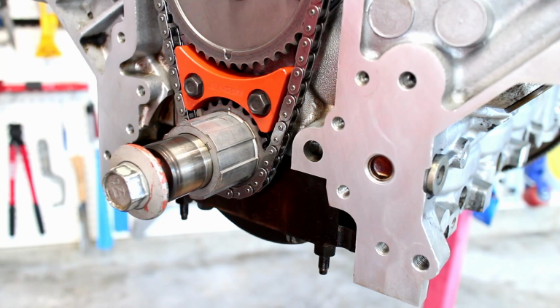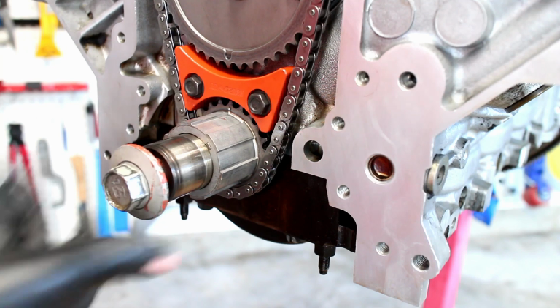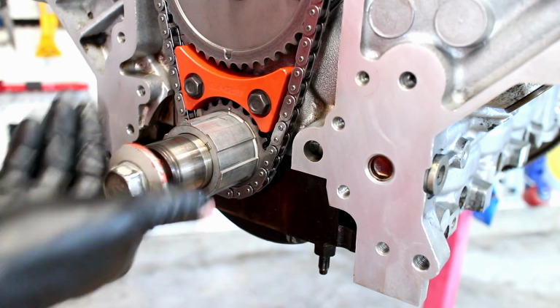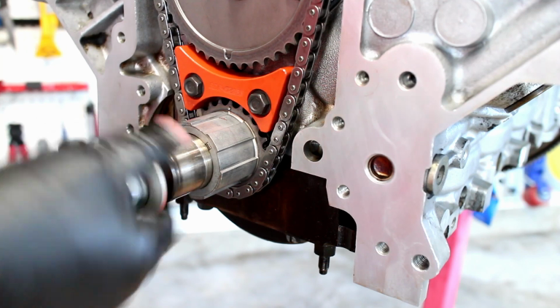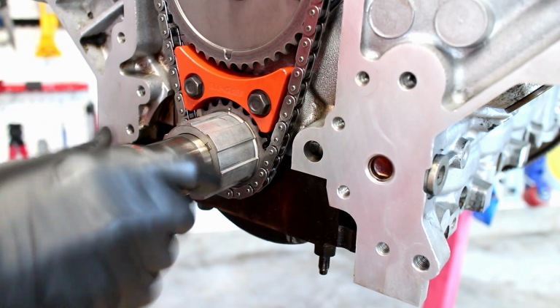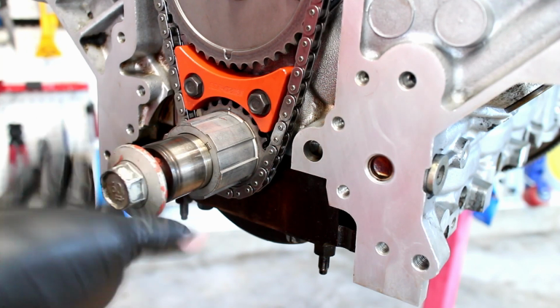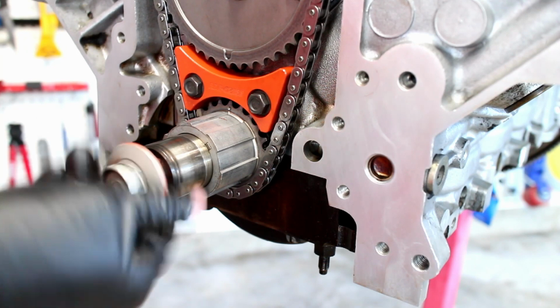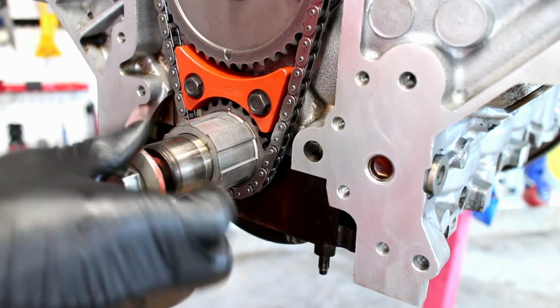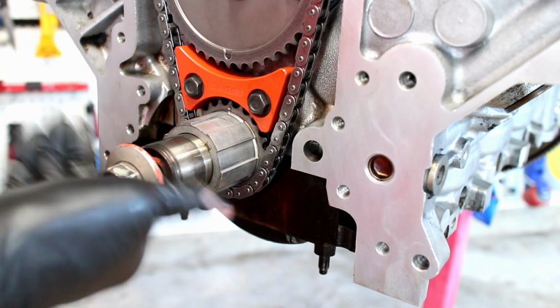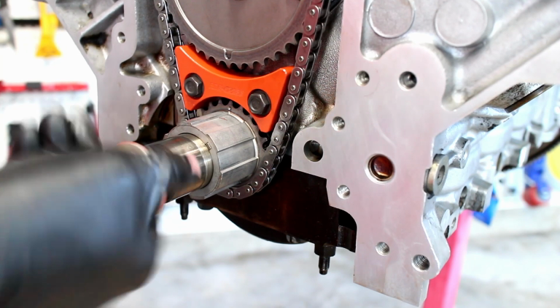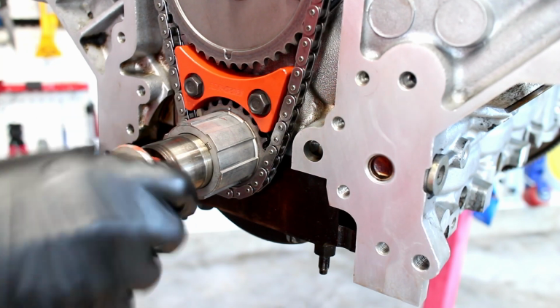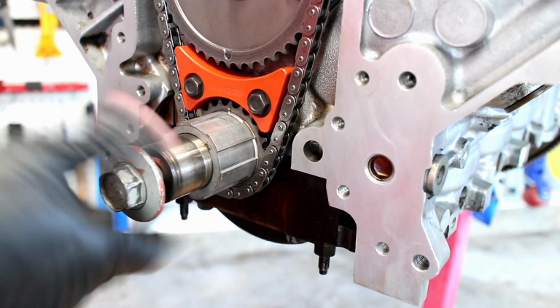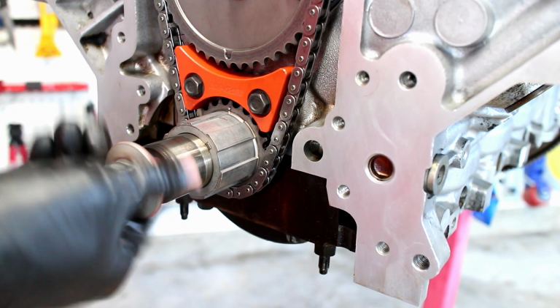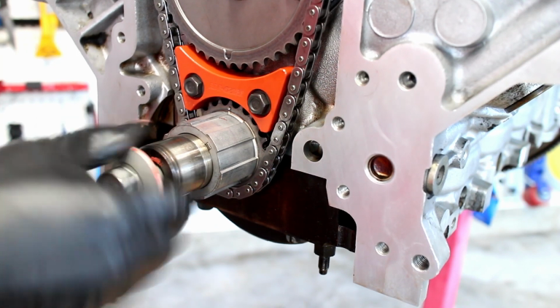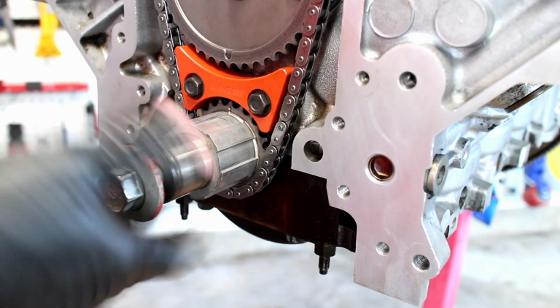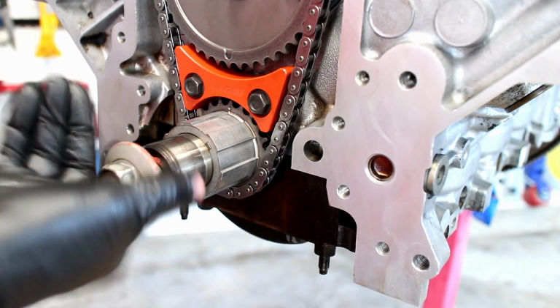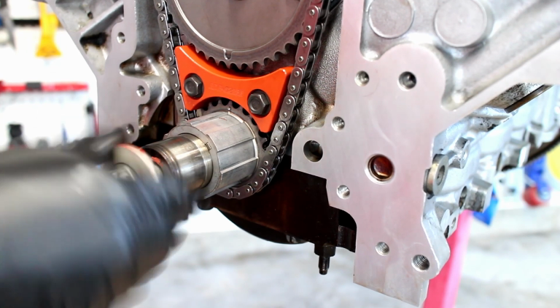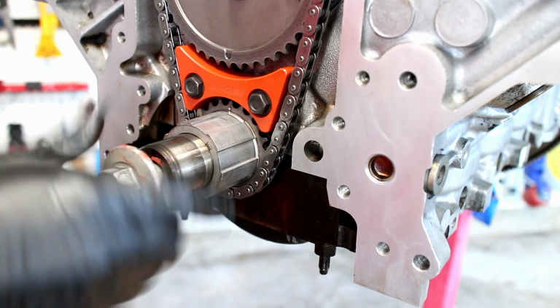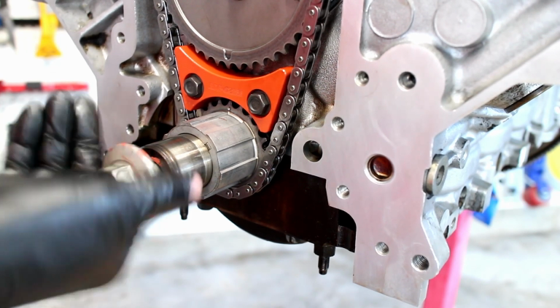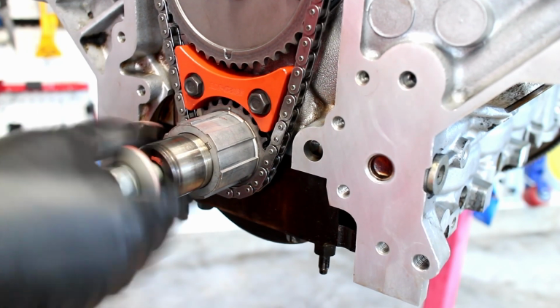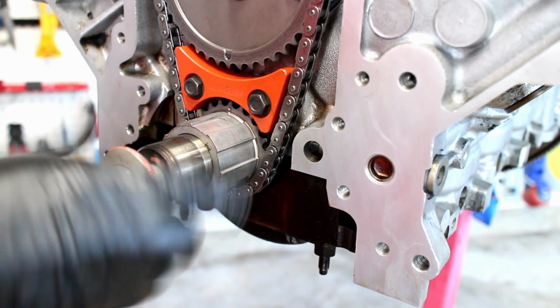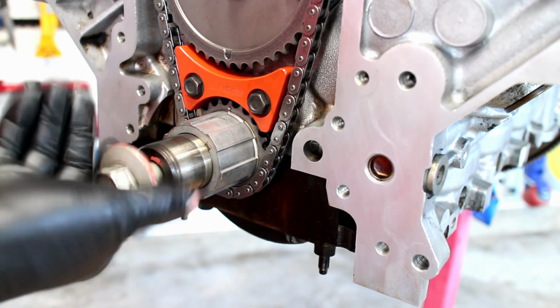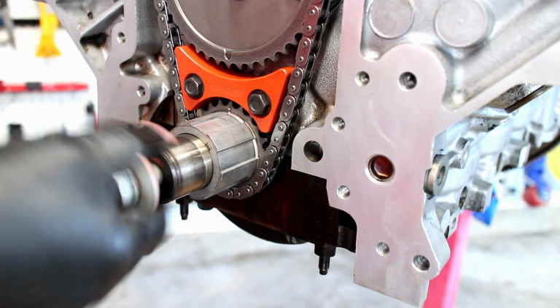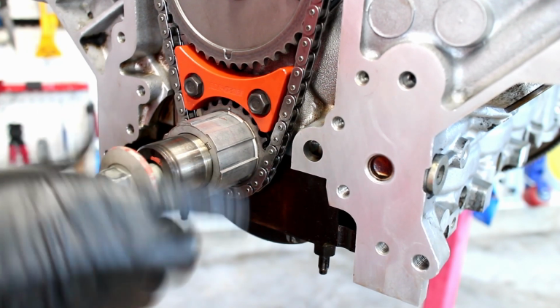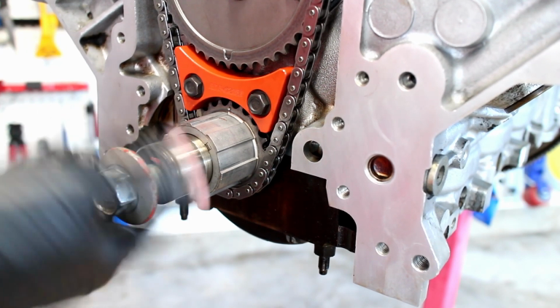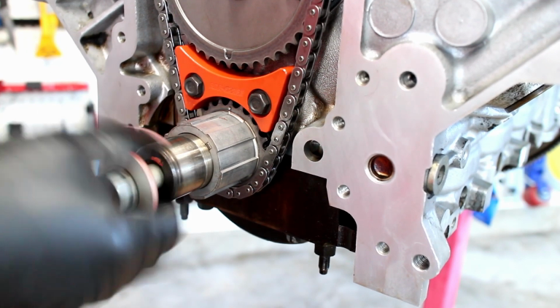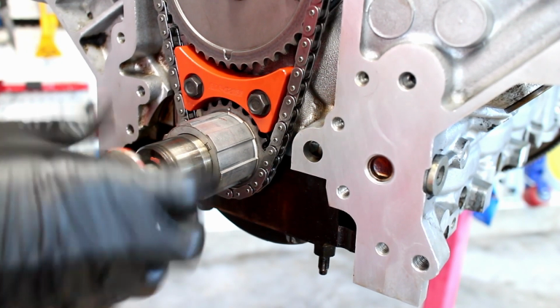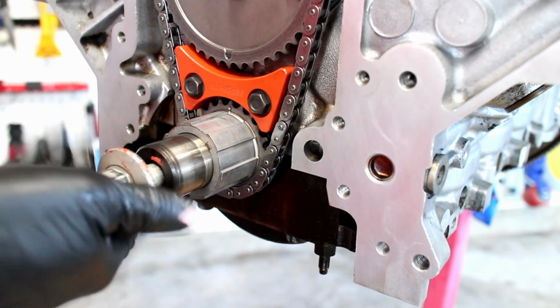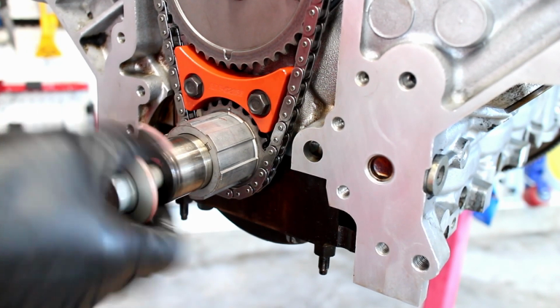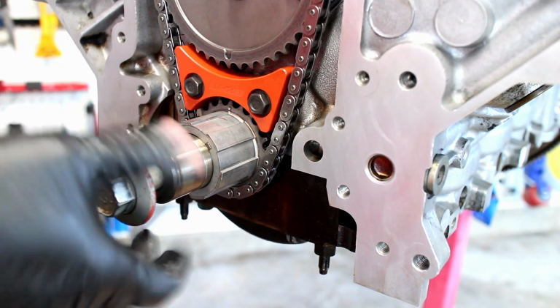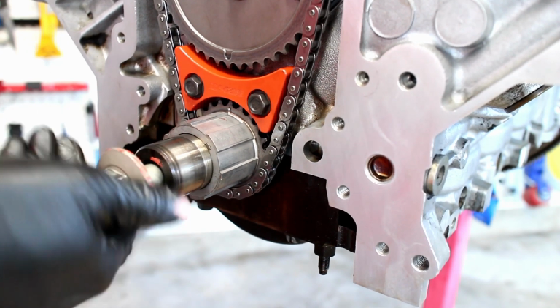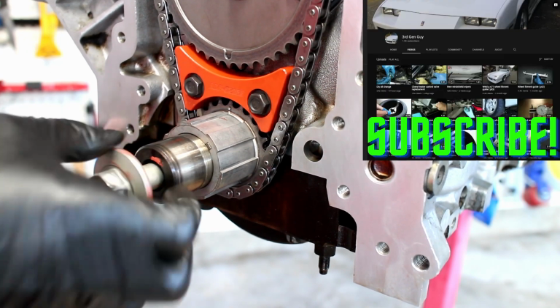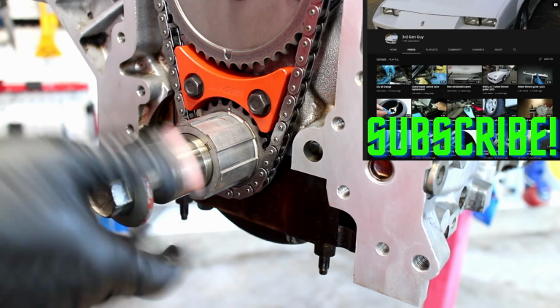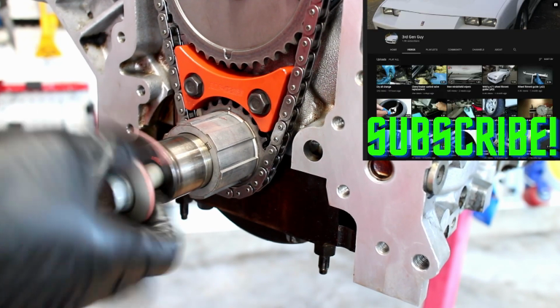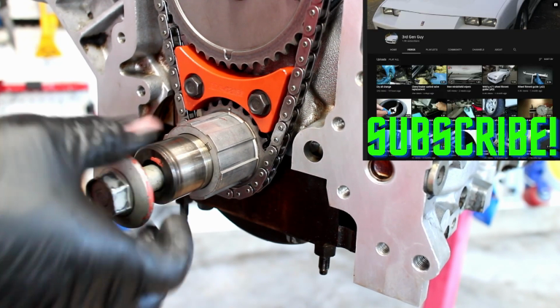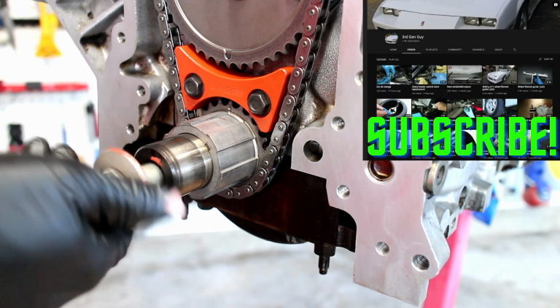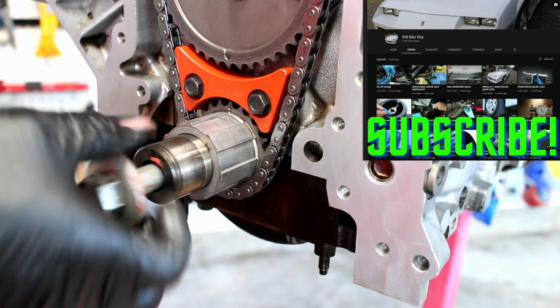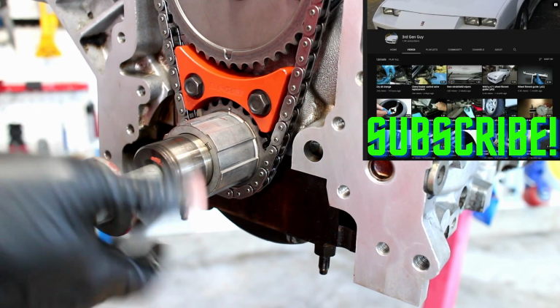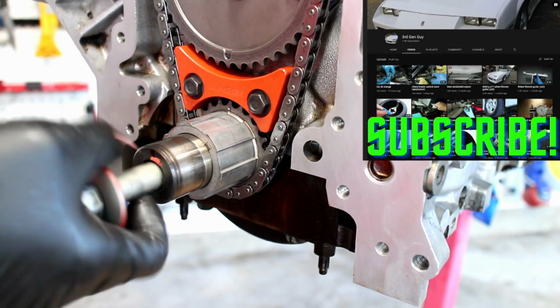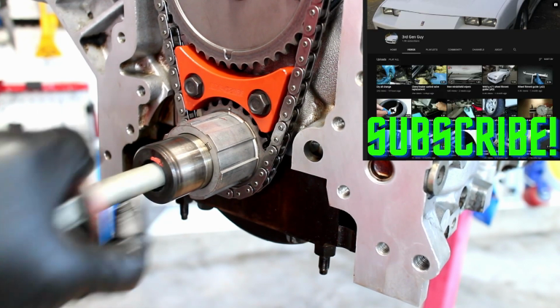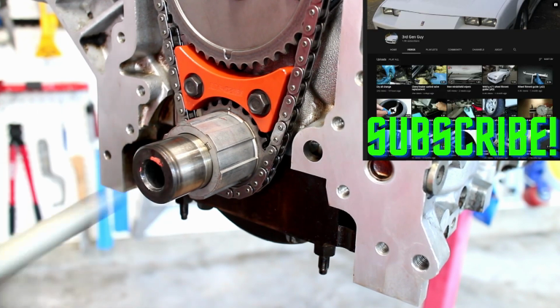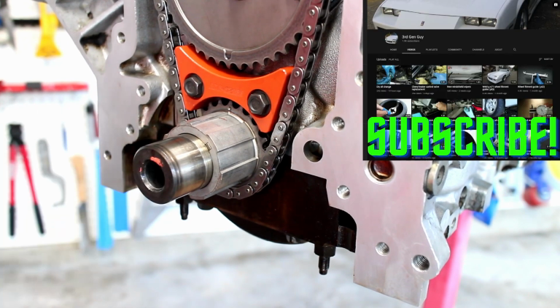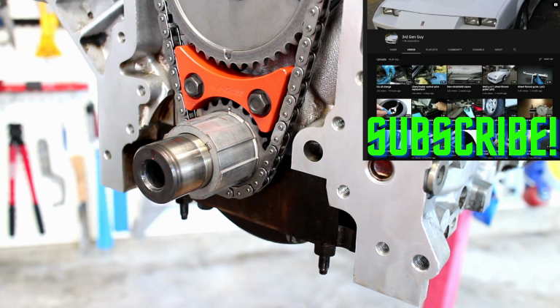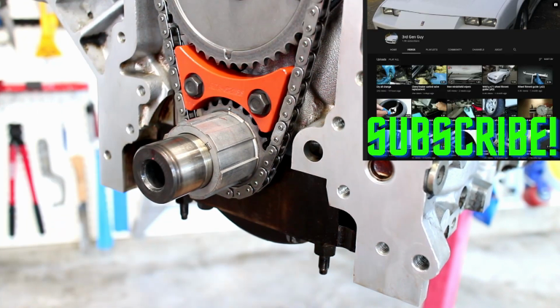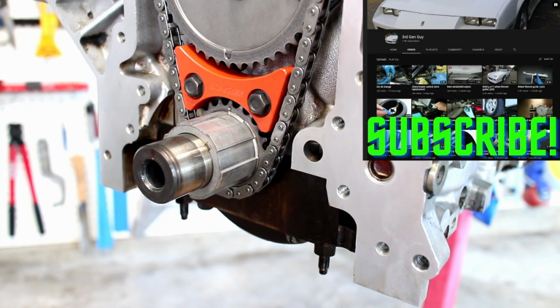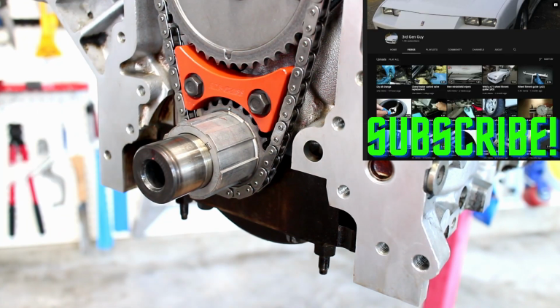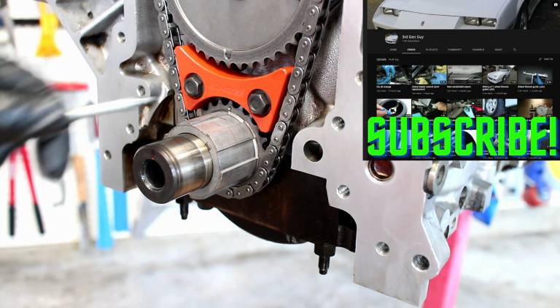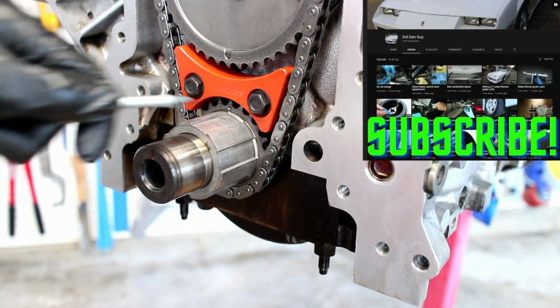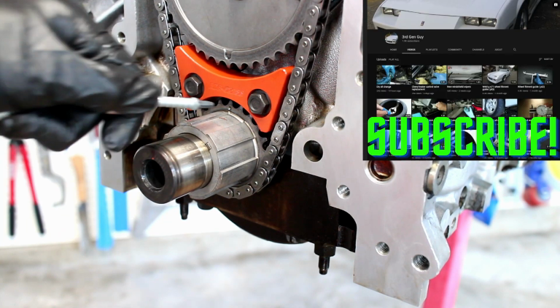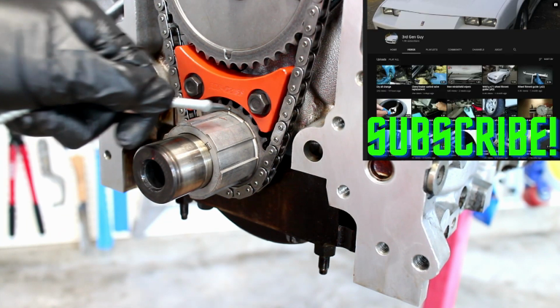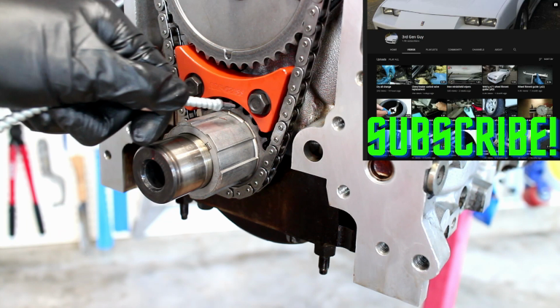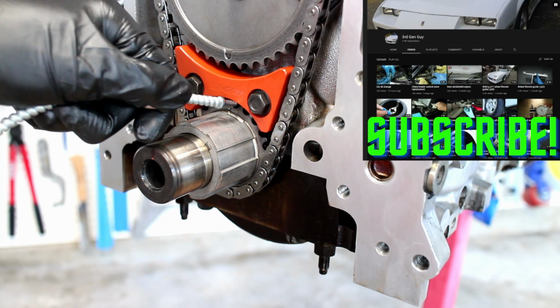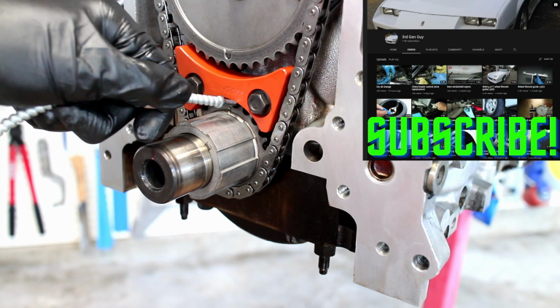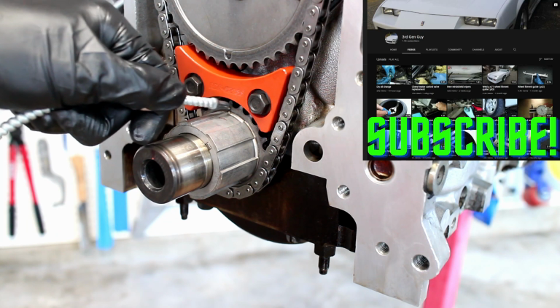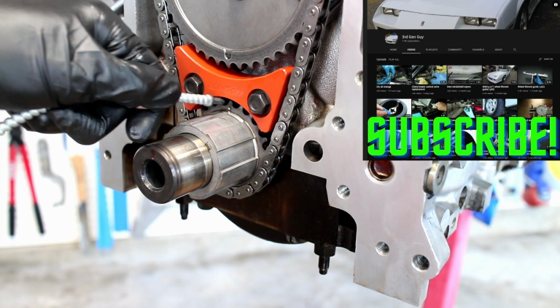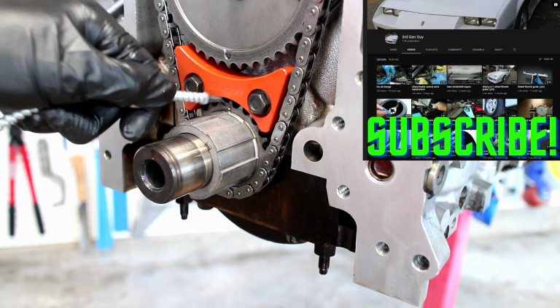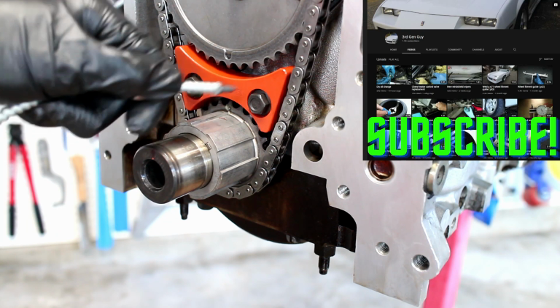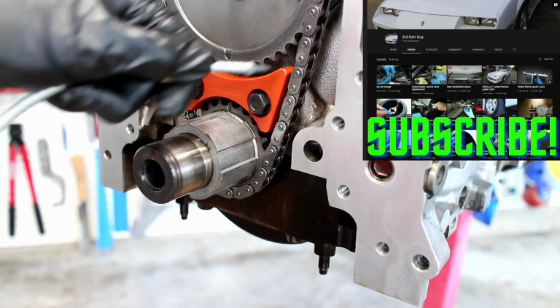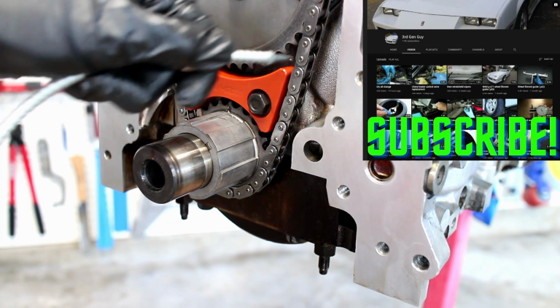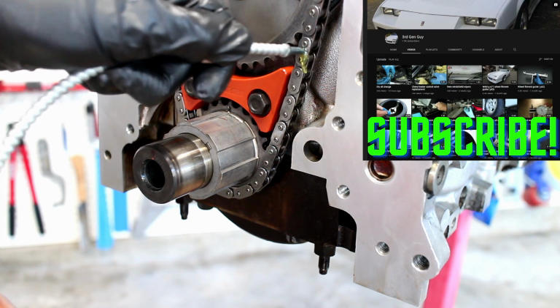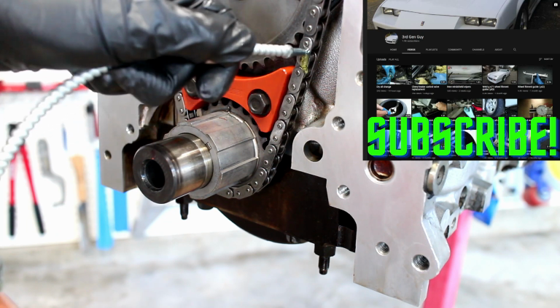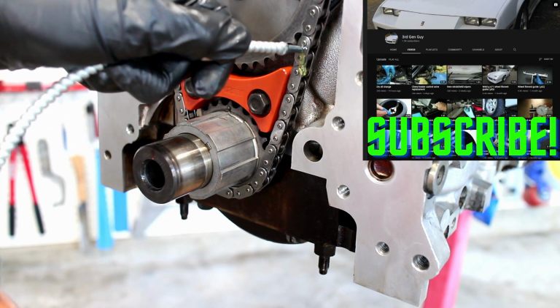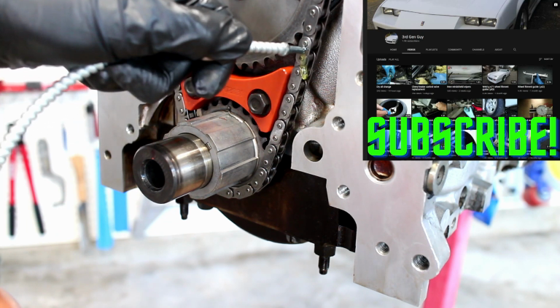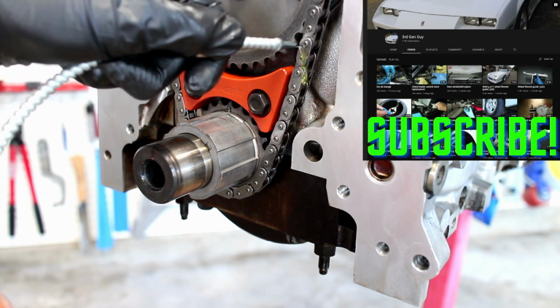This video covers installing an LS oil pump. Before we start, make sure to subscribe to my channel for some awesome content.